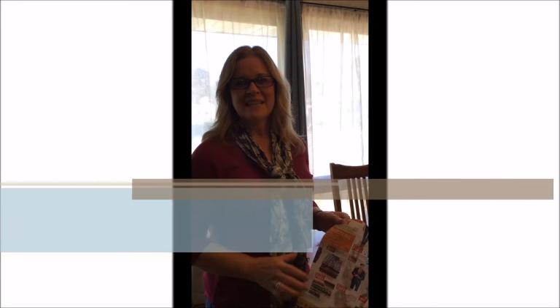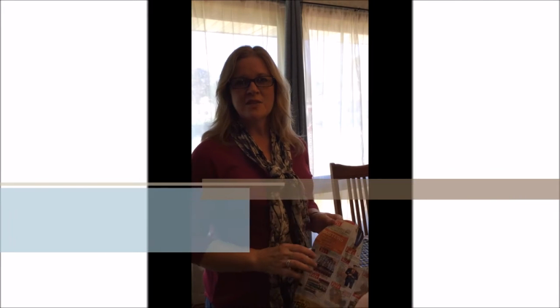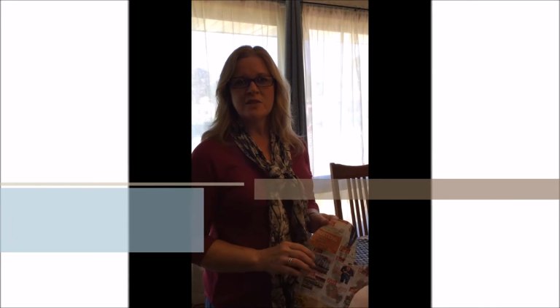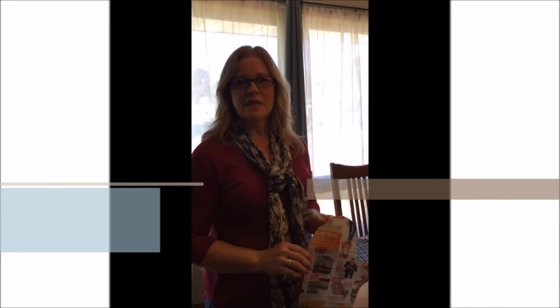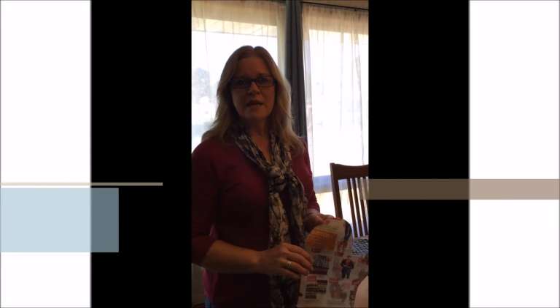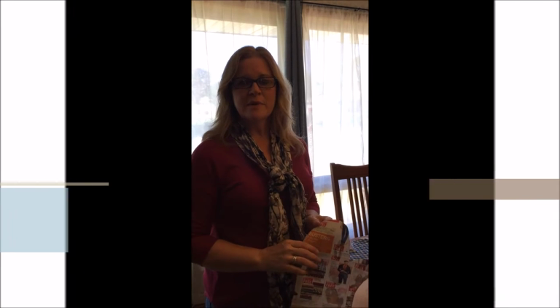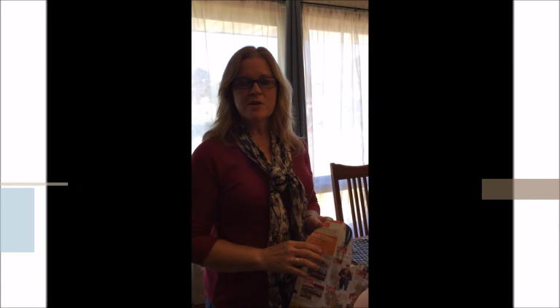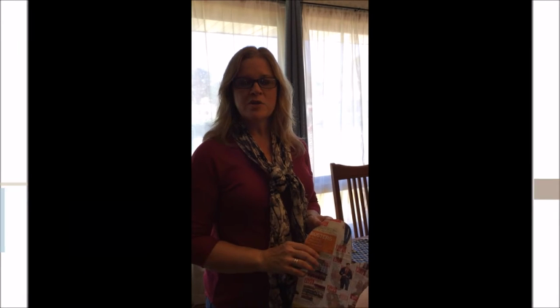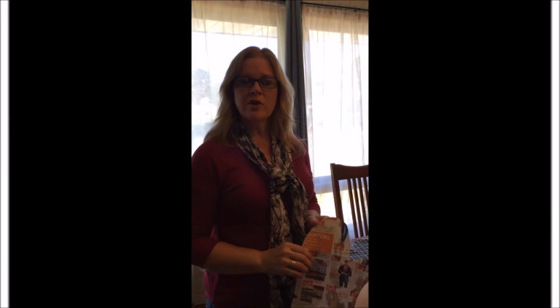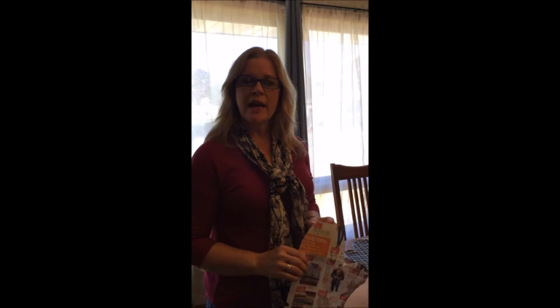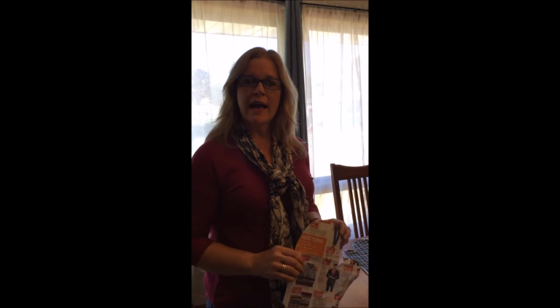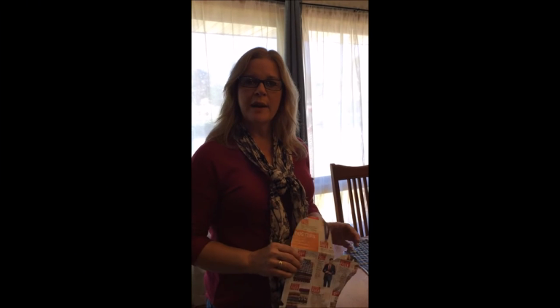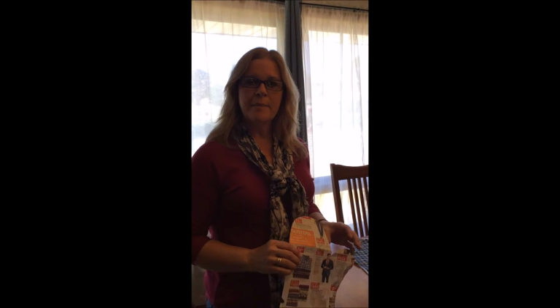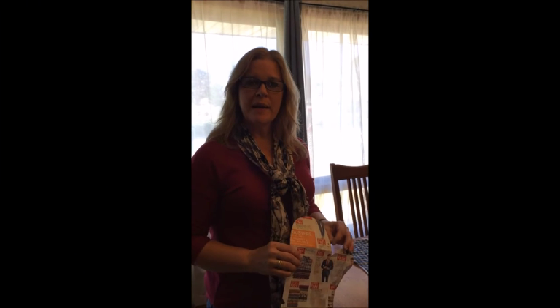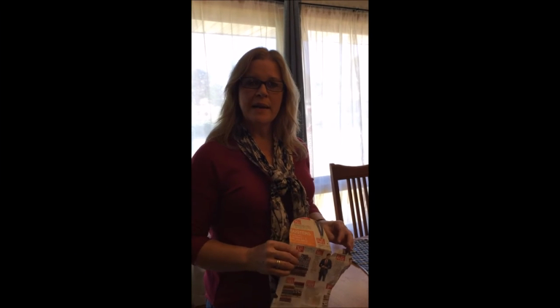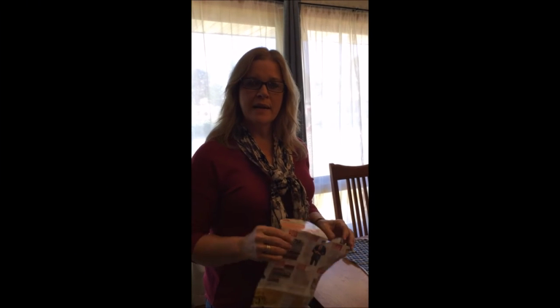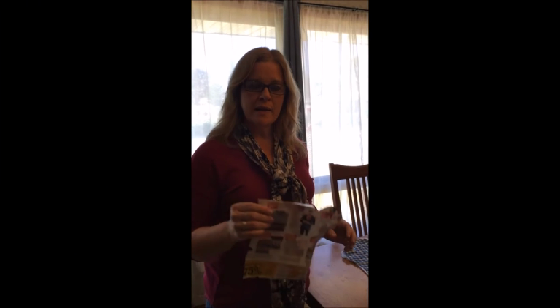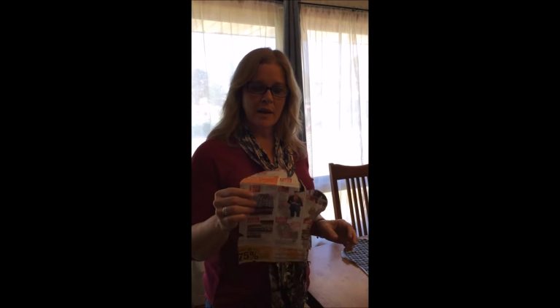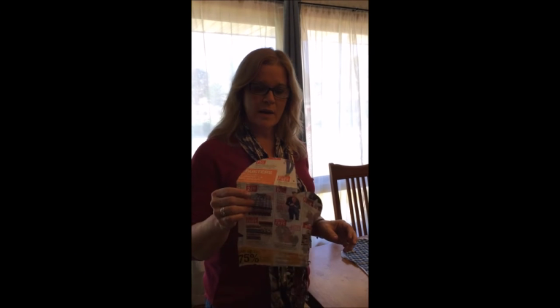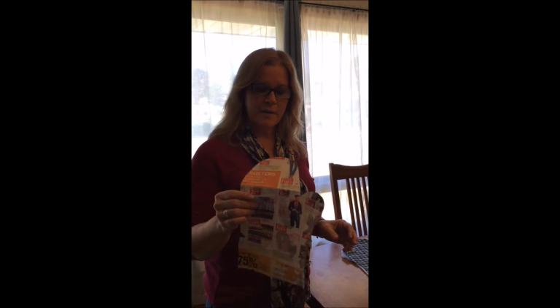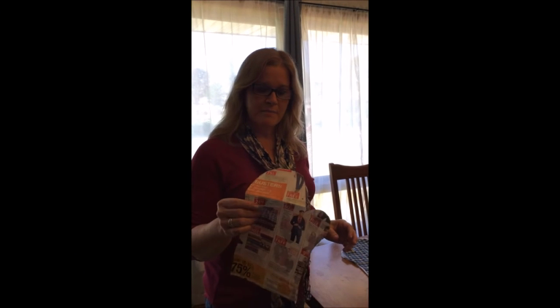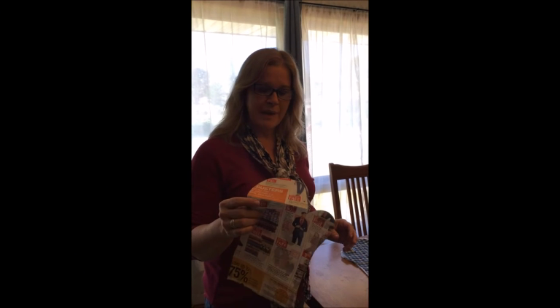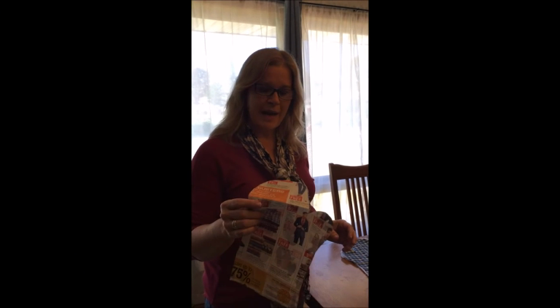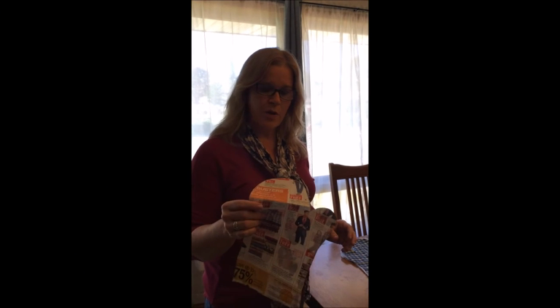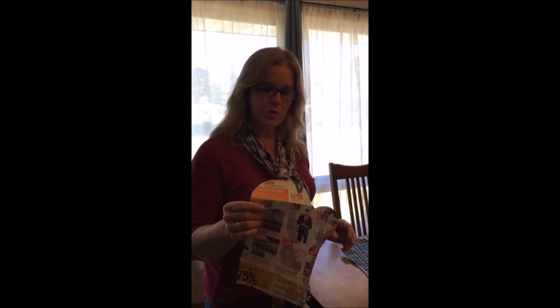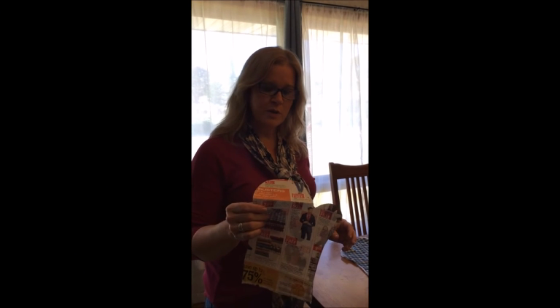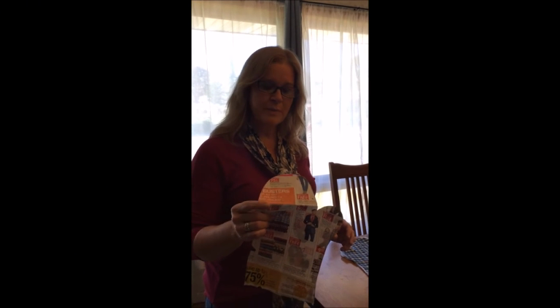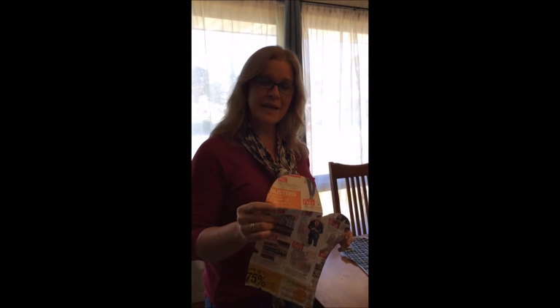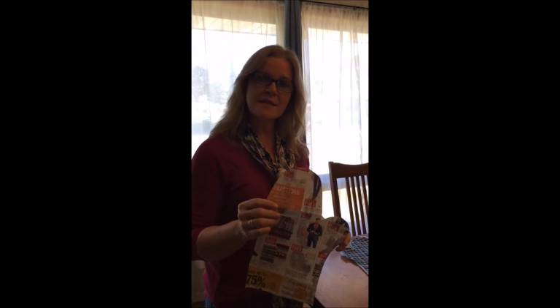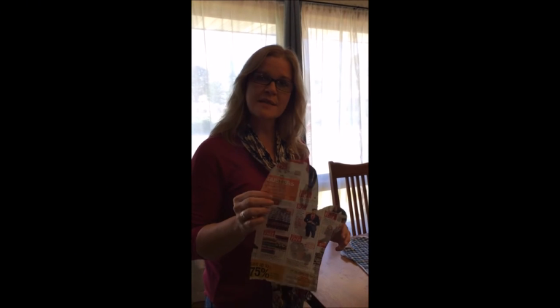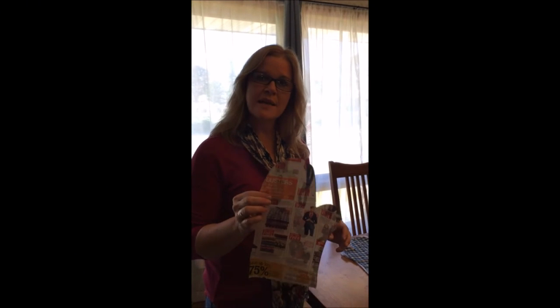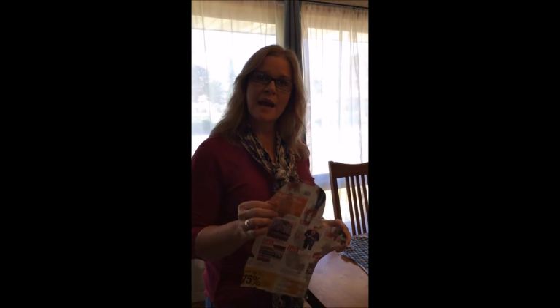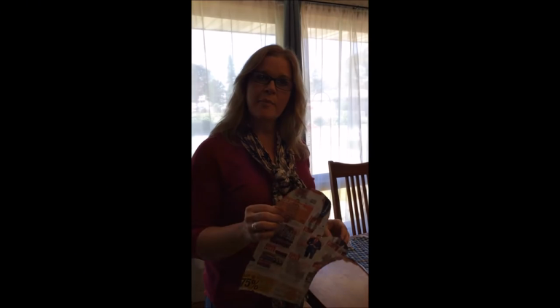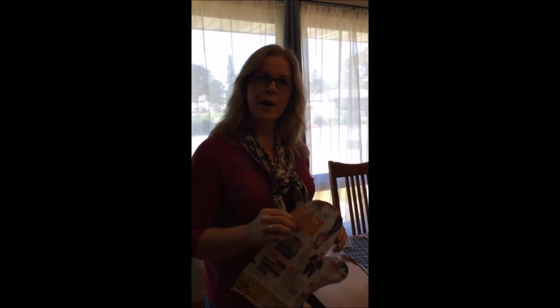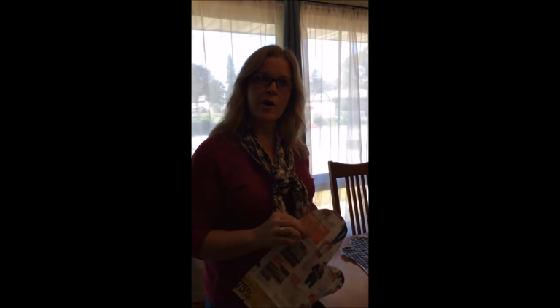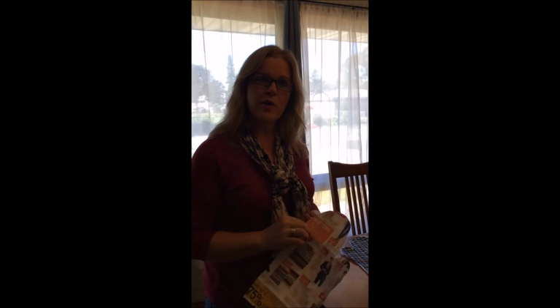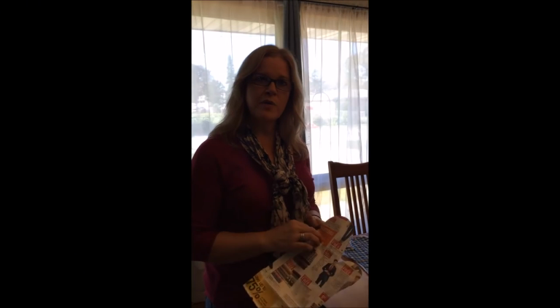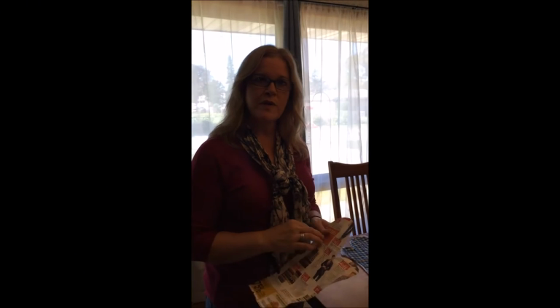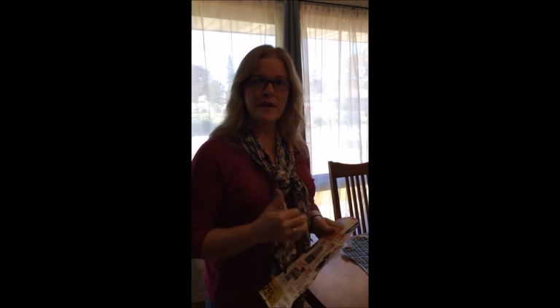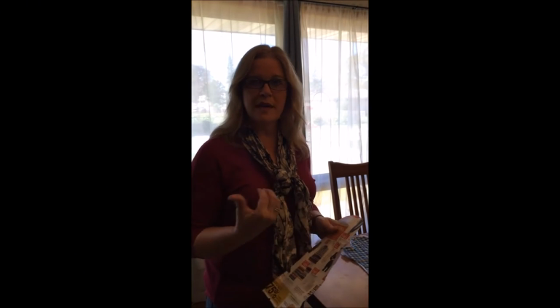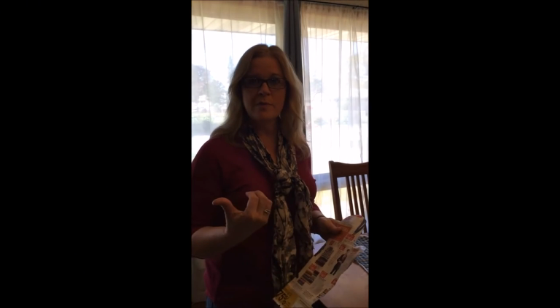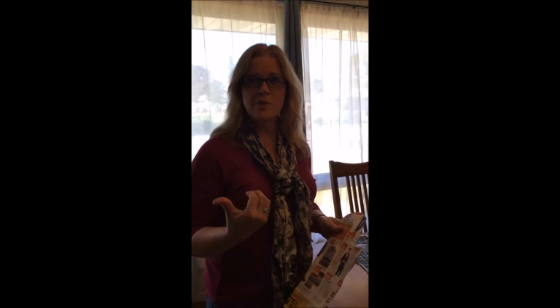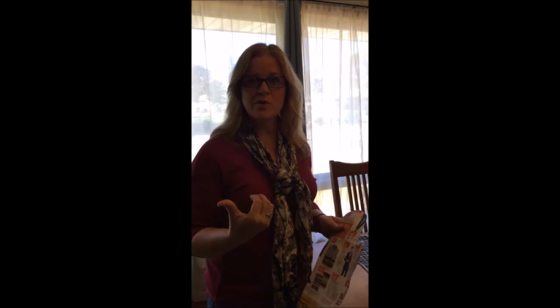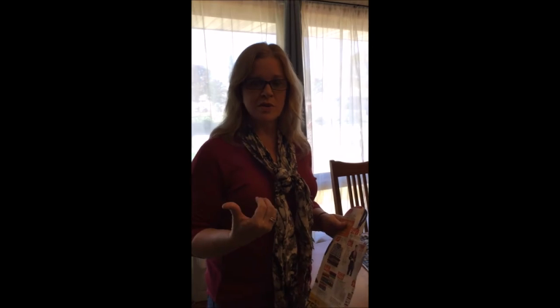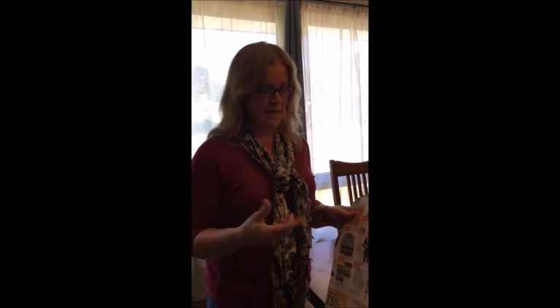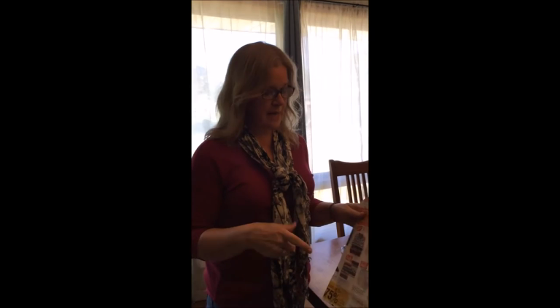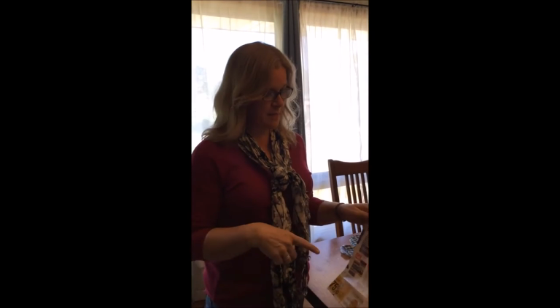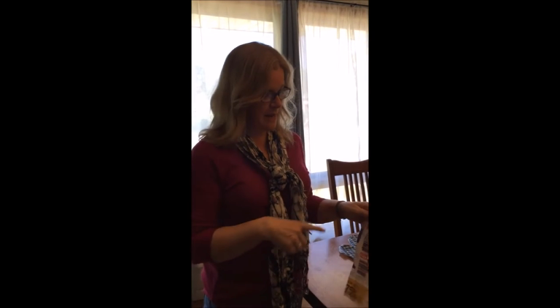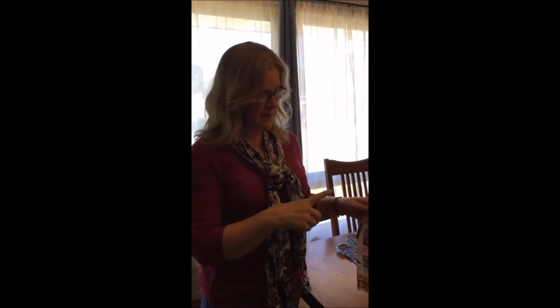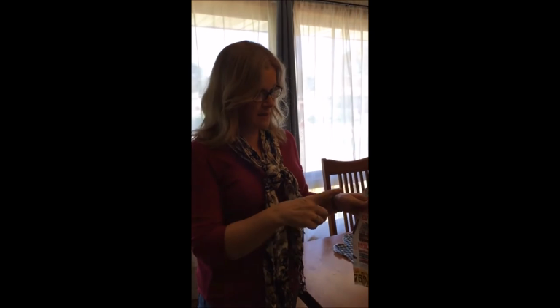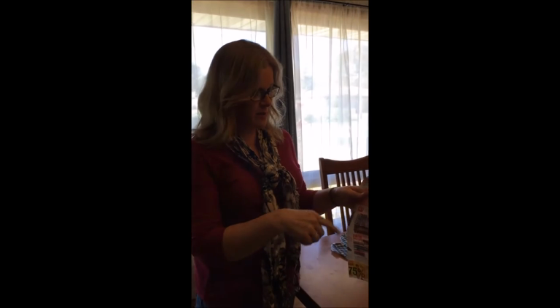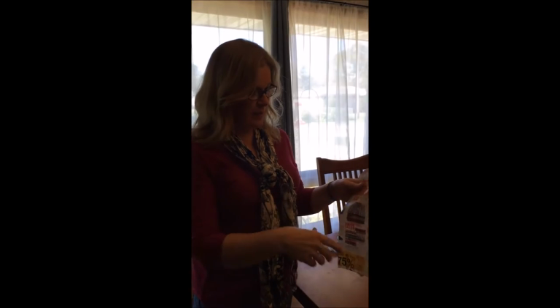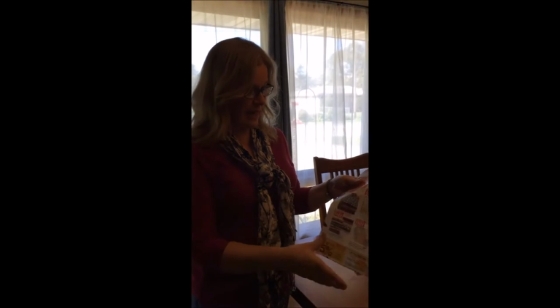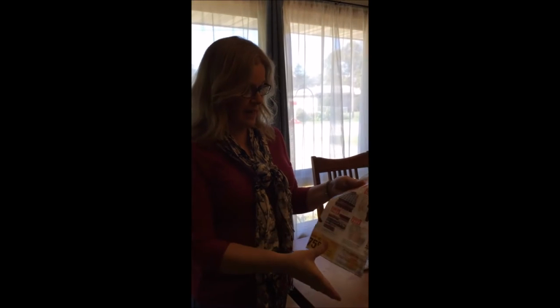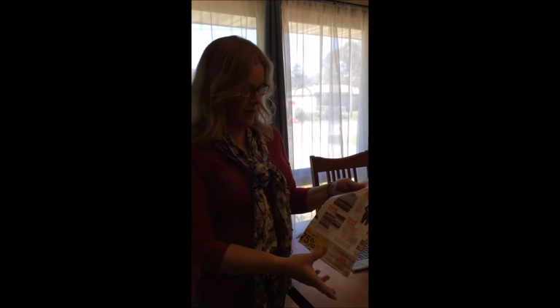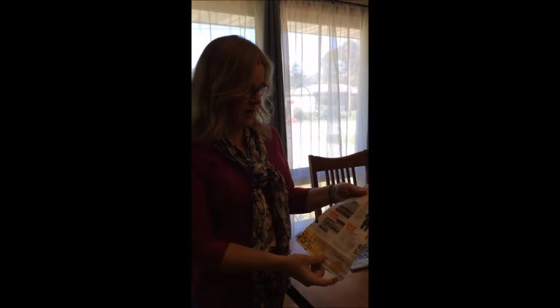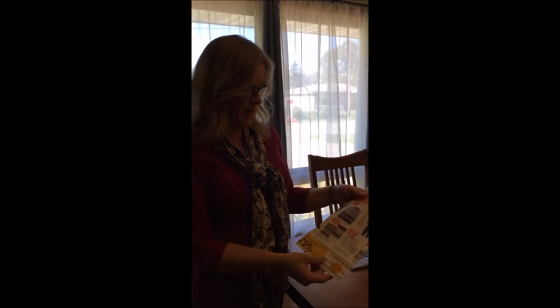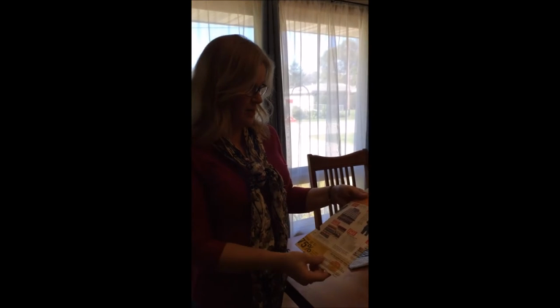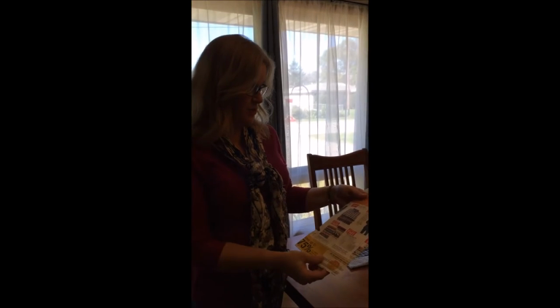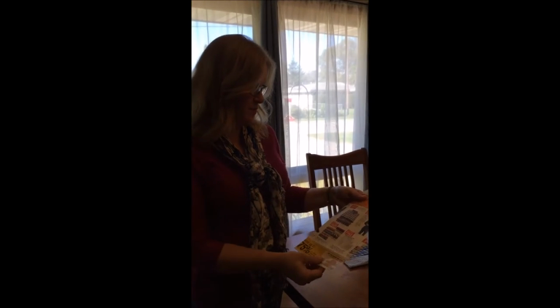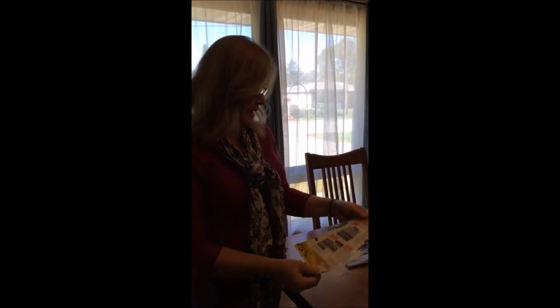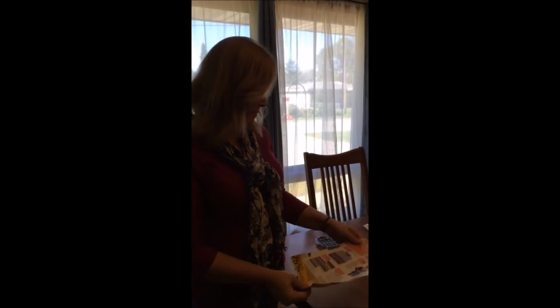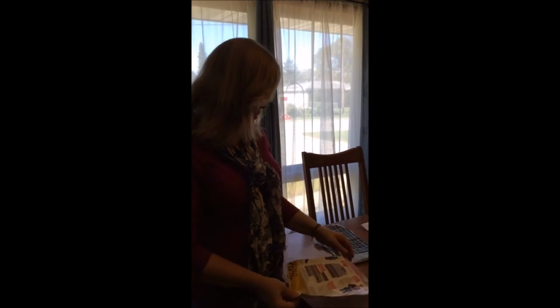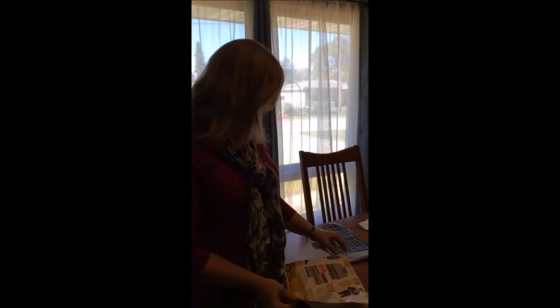Today I'm going to show you how to make potholder mitts. I borrowed the neighbor's and made a little pattern on newspaper.